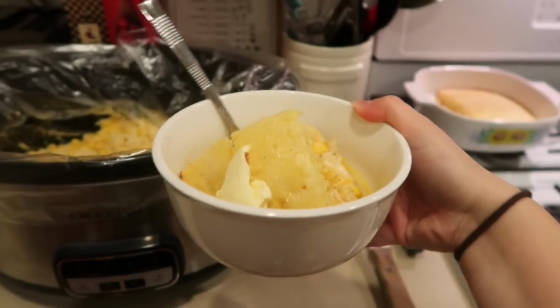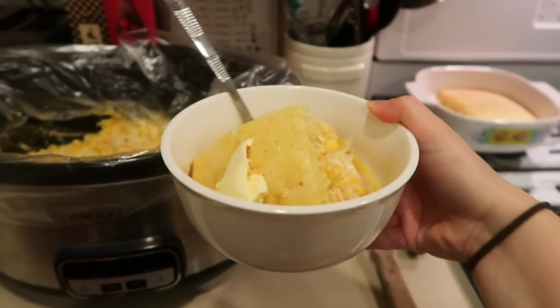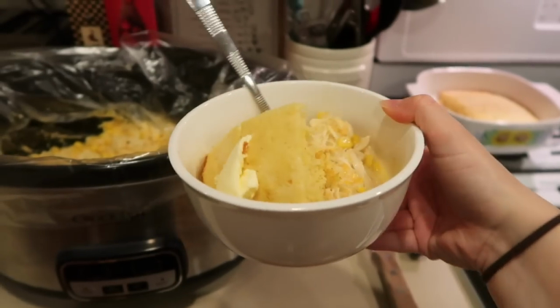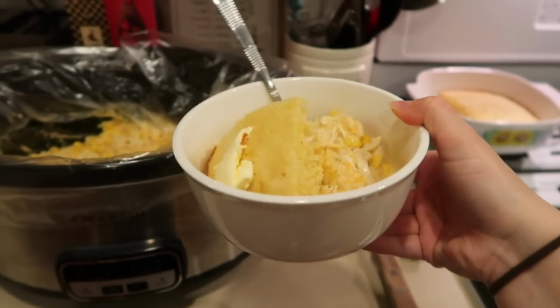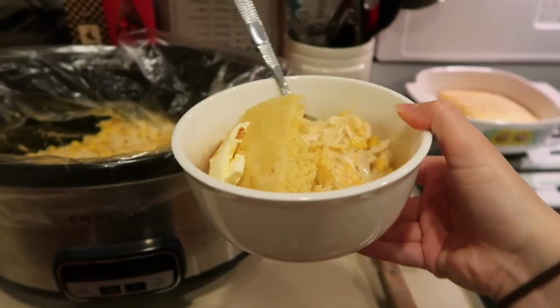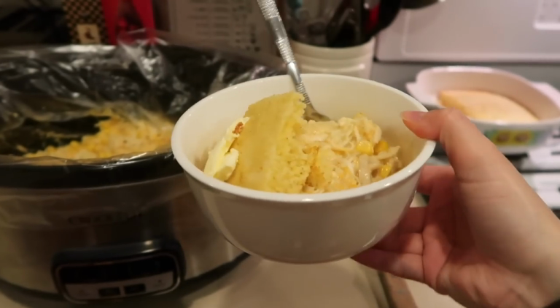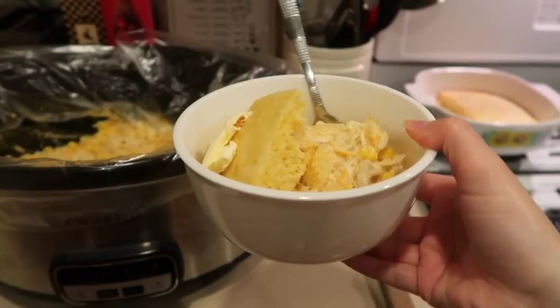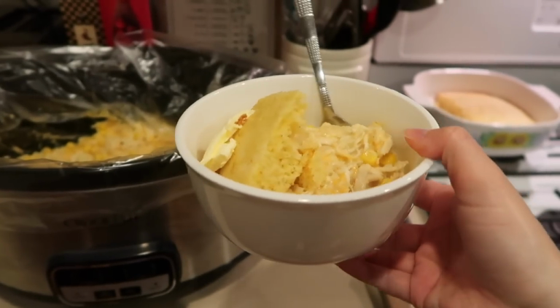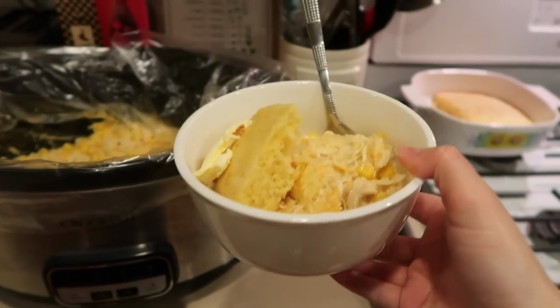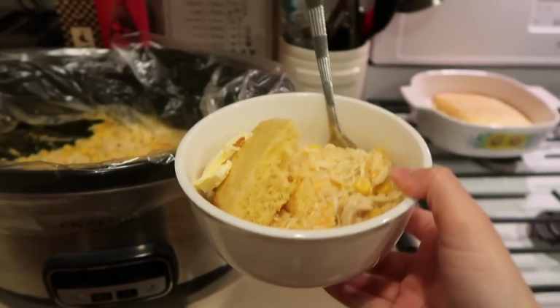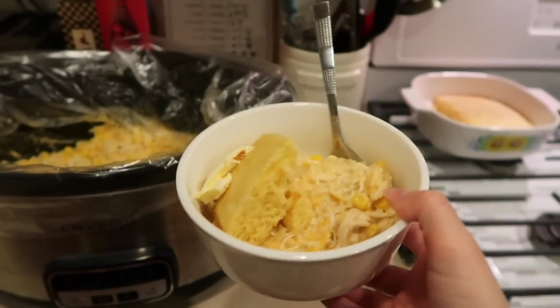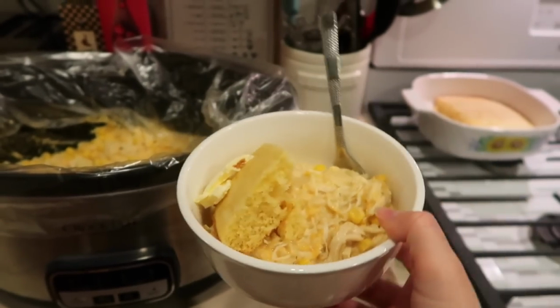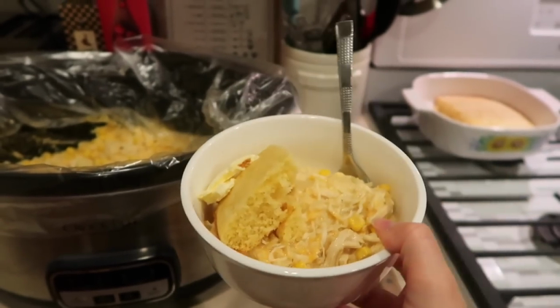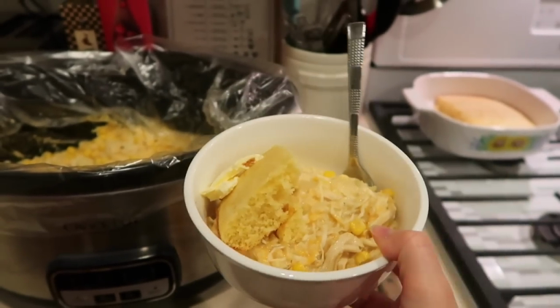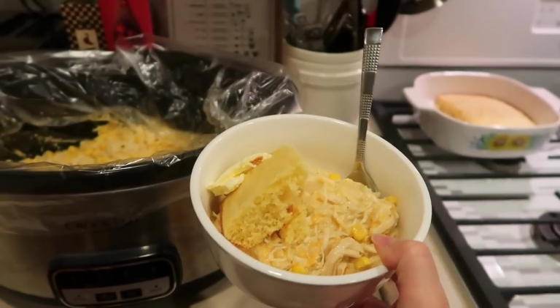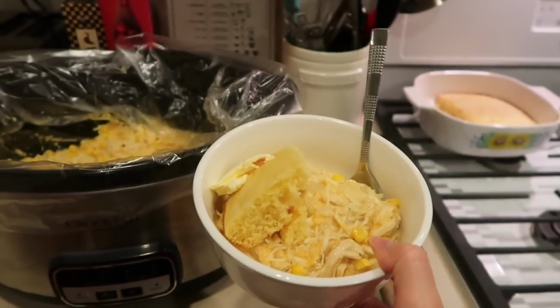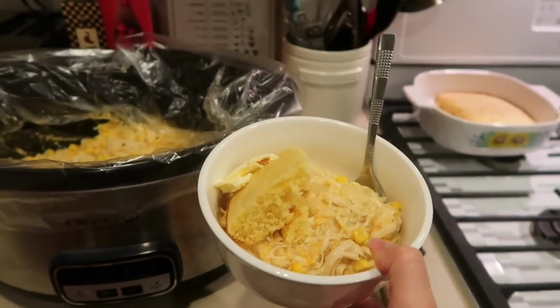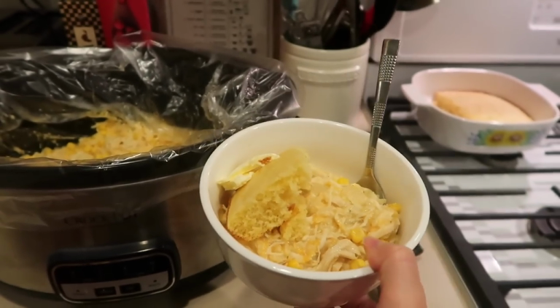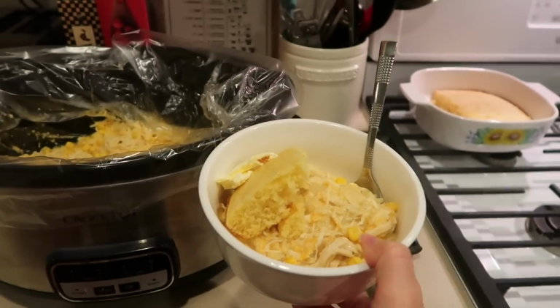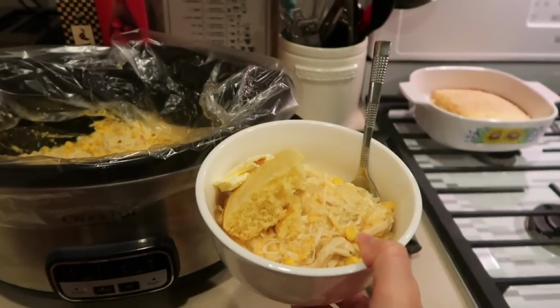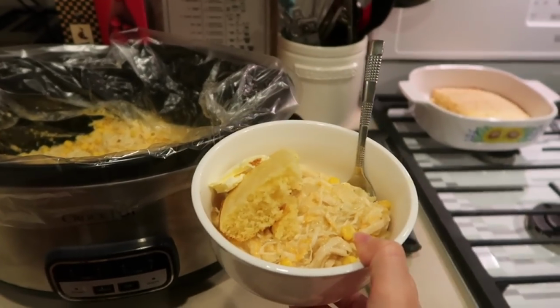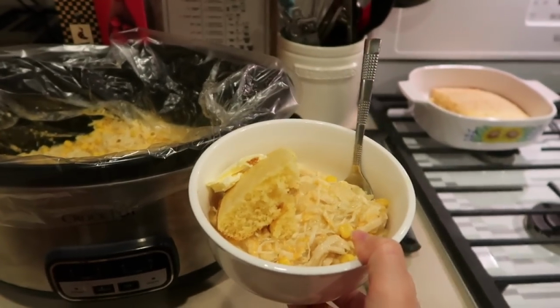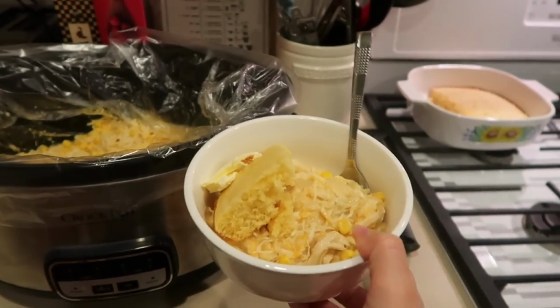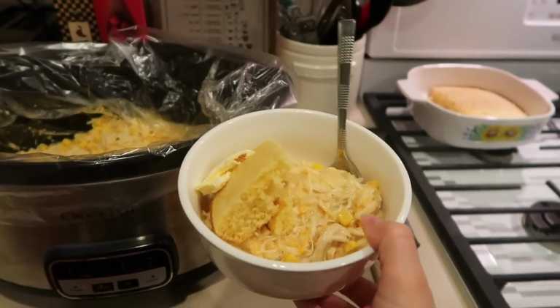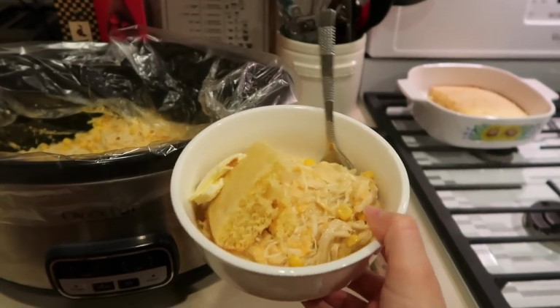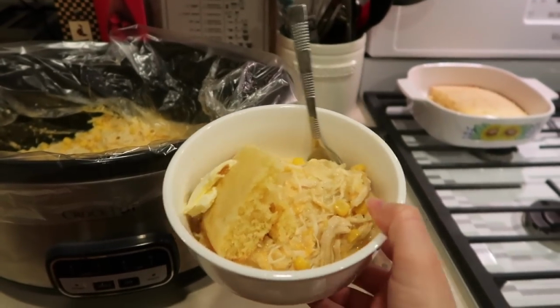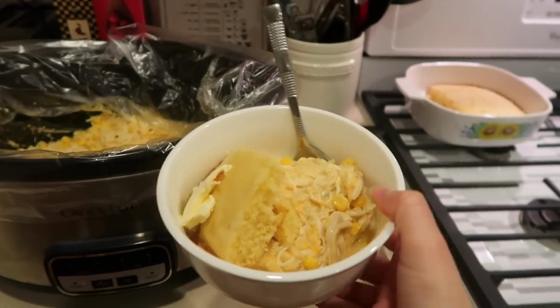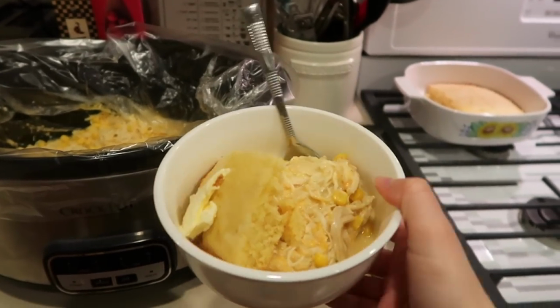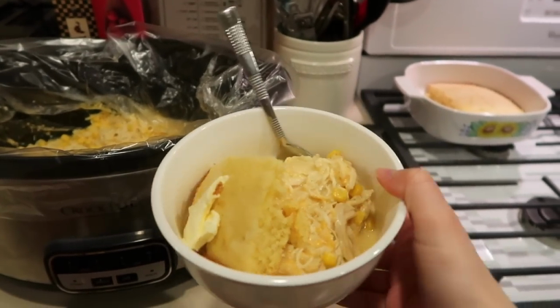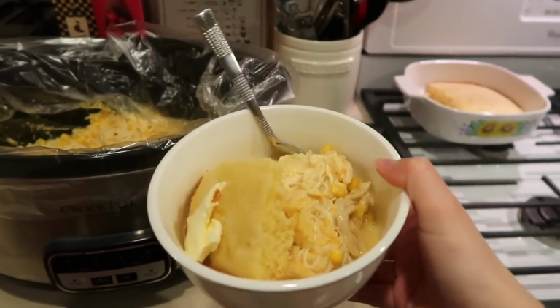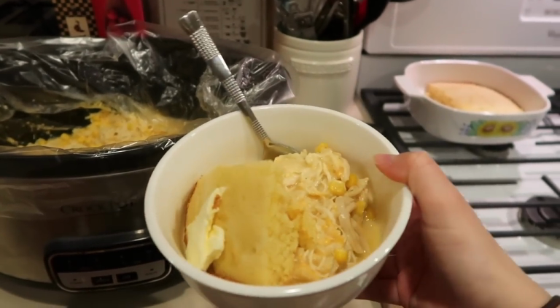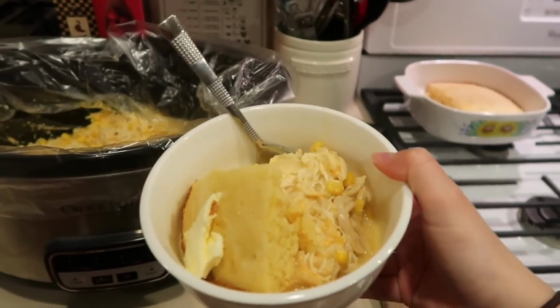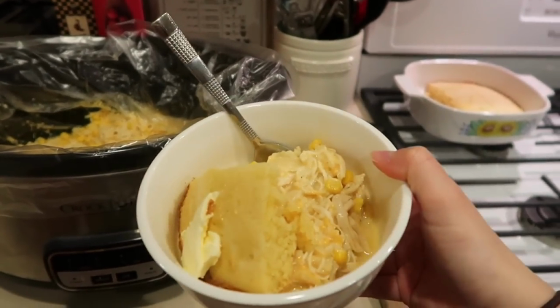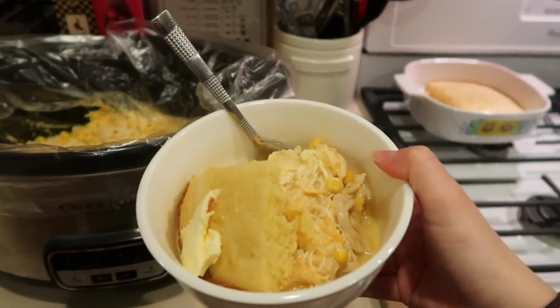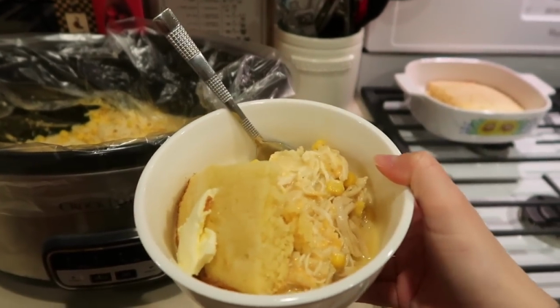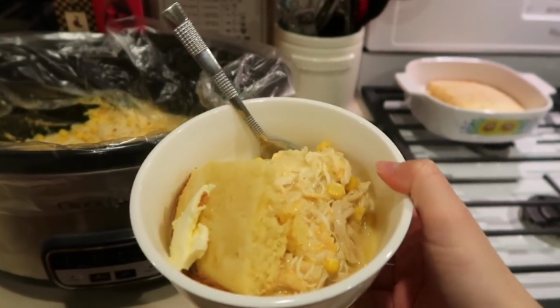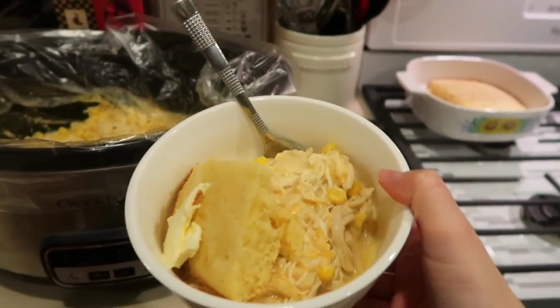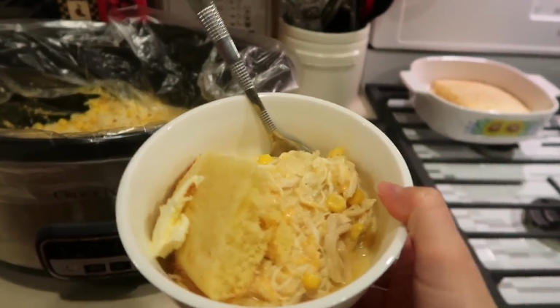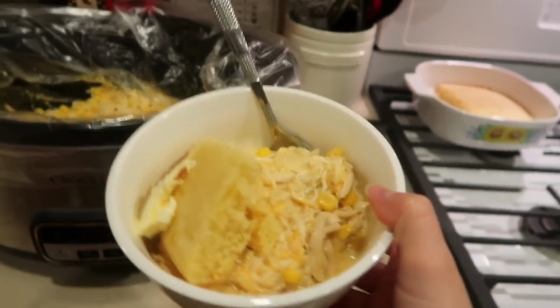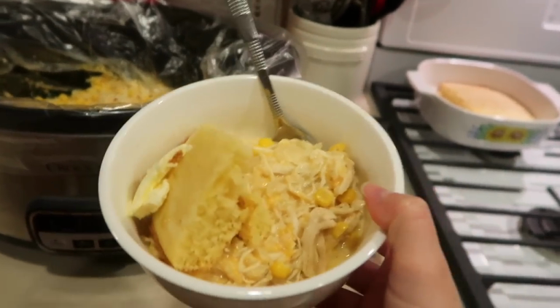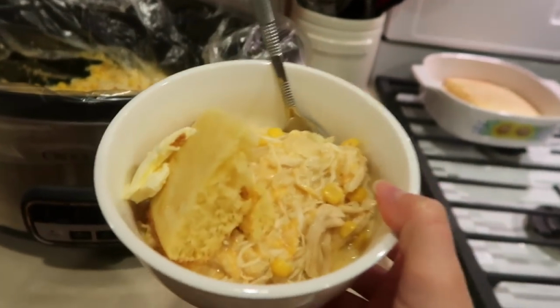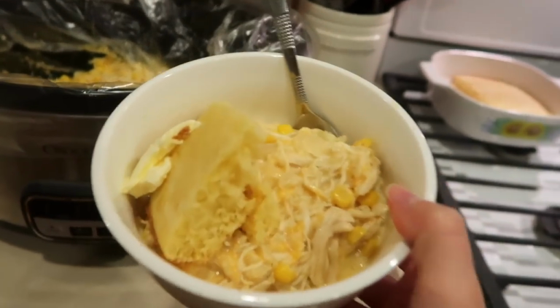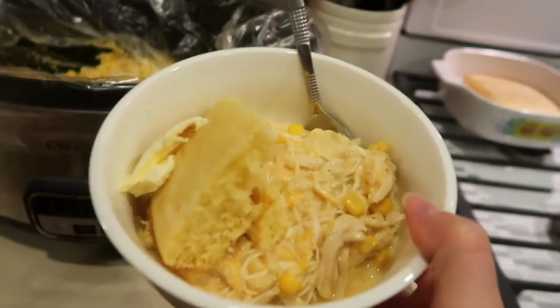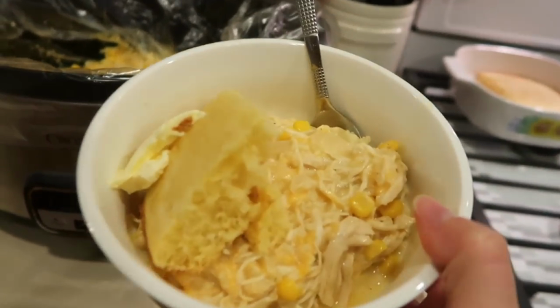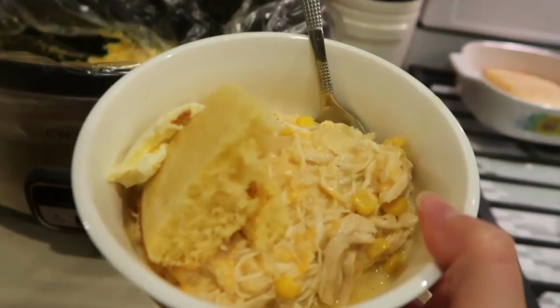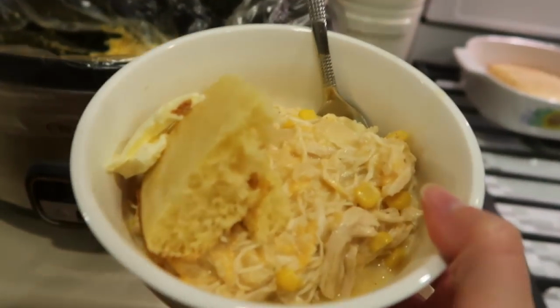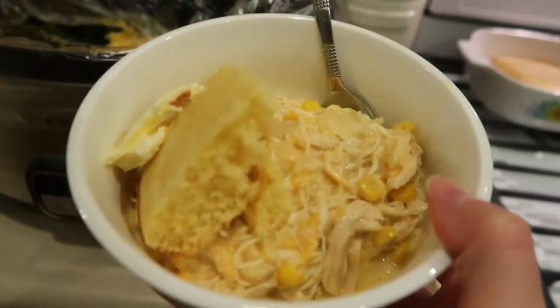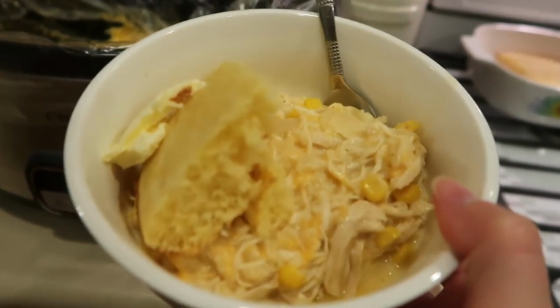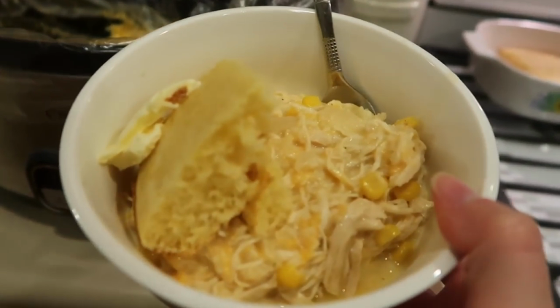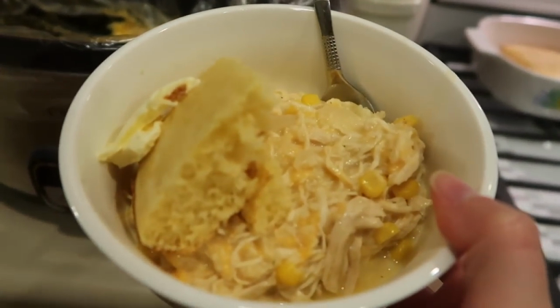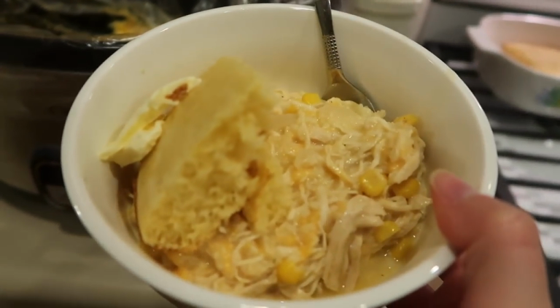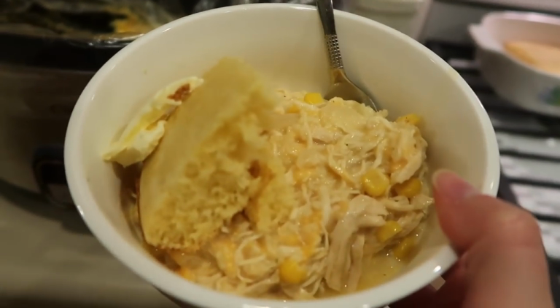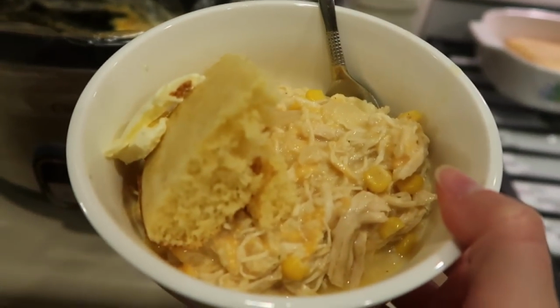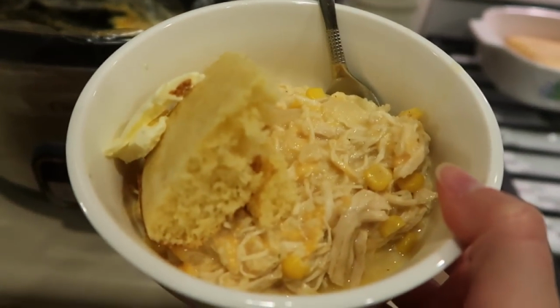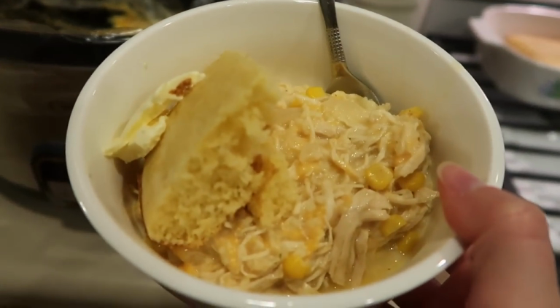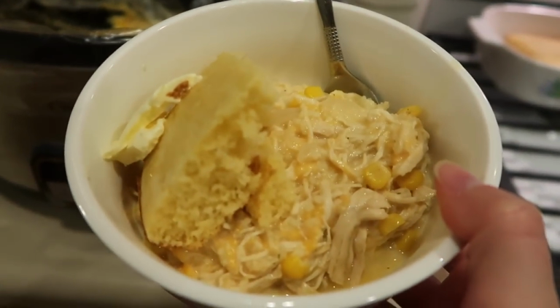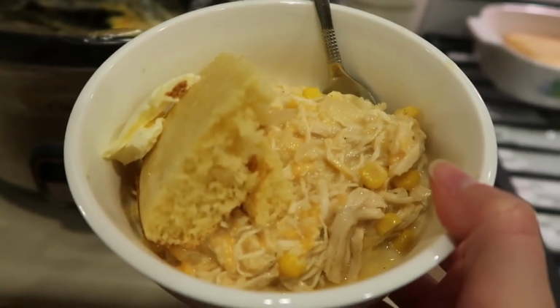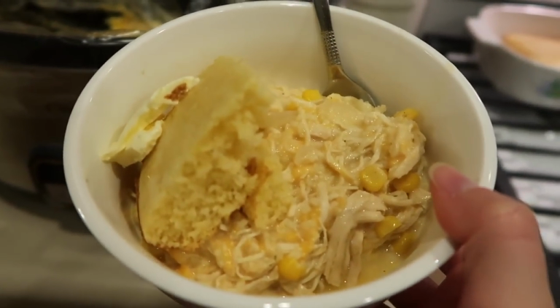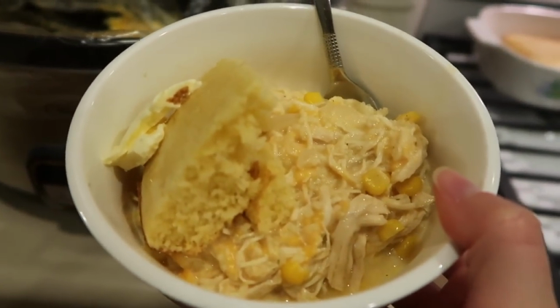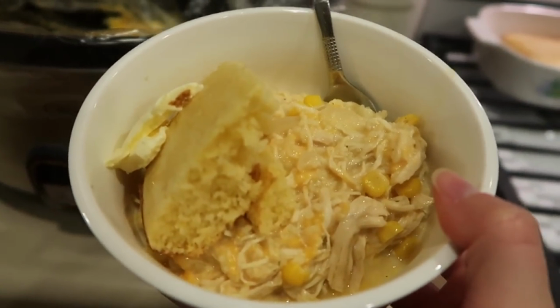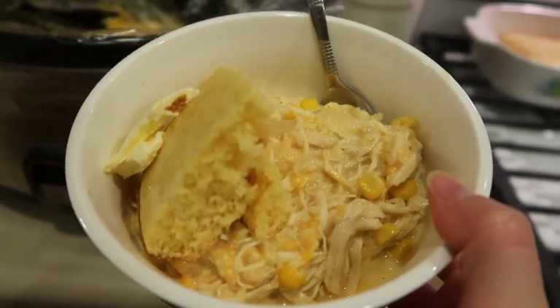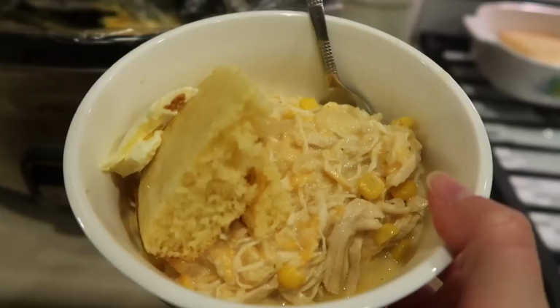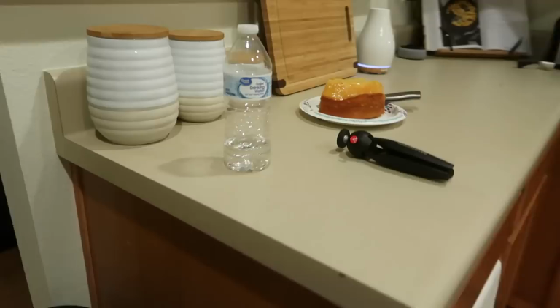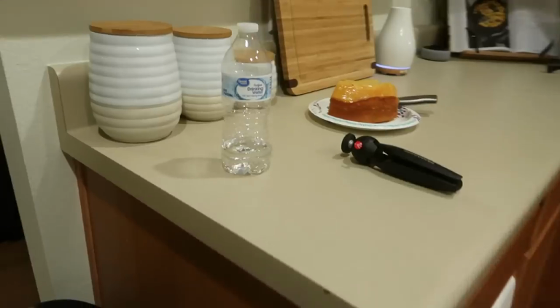I served this recipe with cornbread on the side, but you can serve it however you would like. Everybody loved it, and it was so good and so easy.